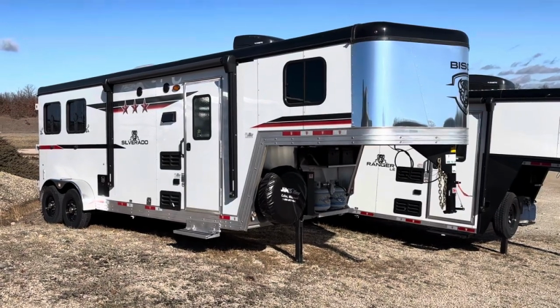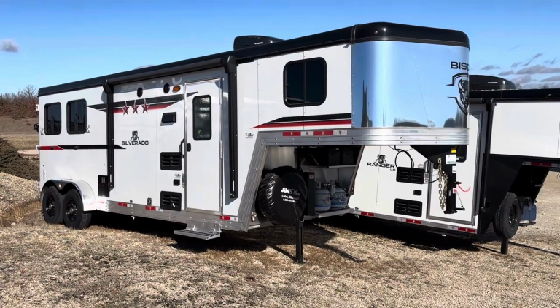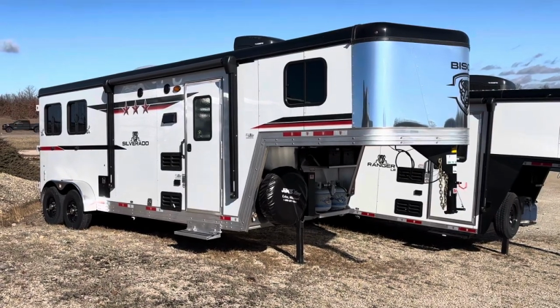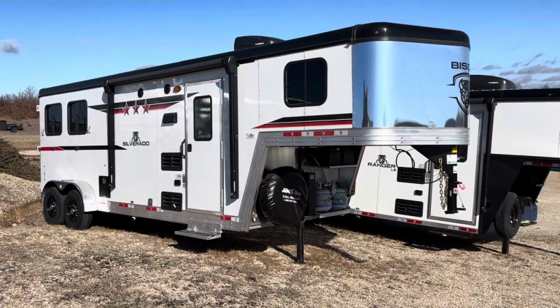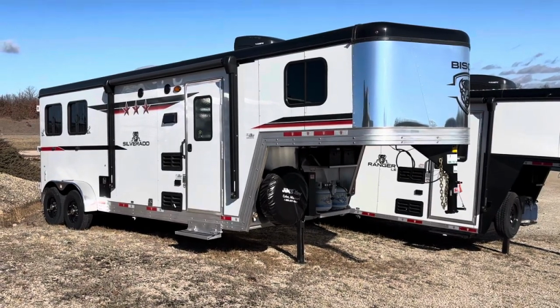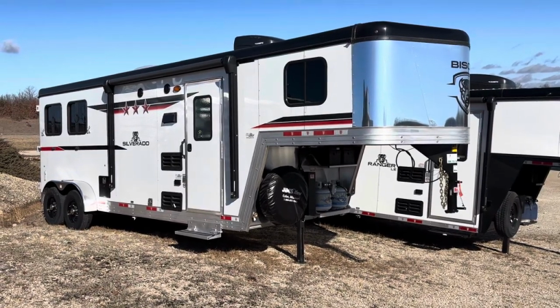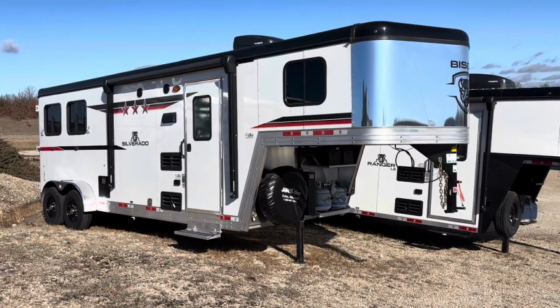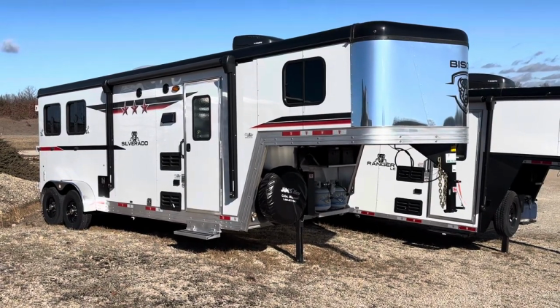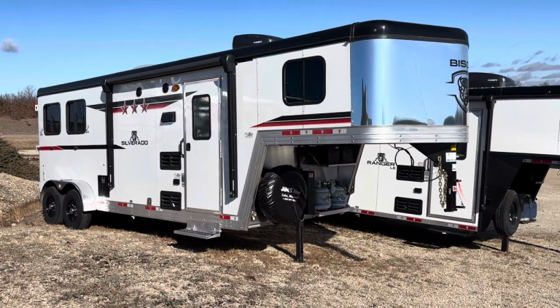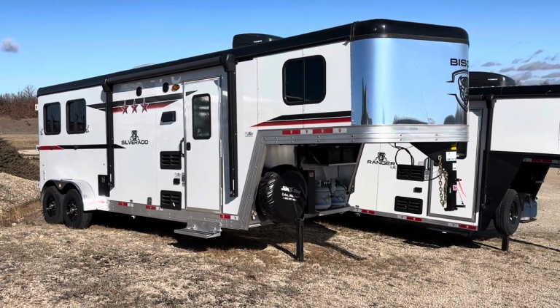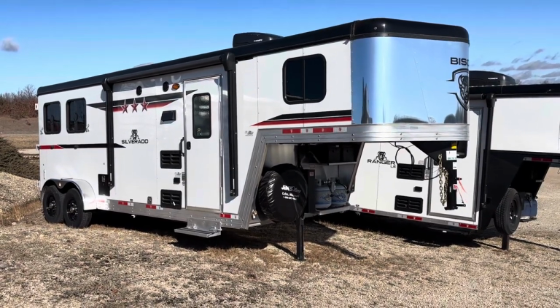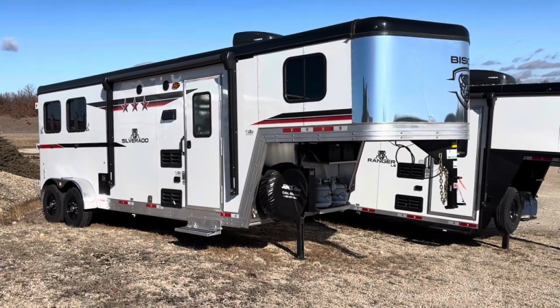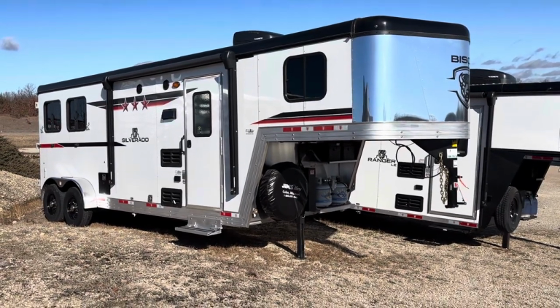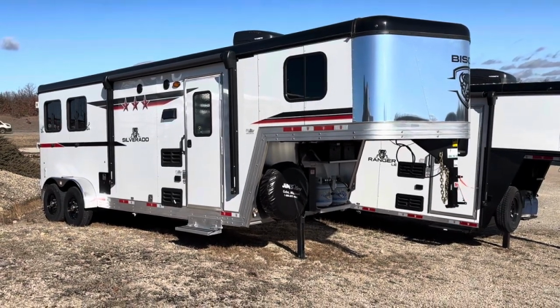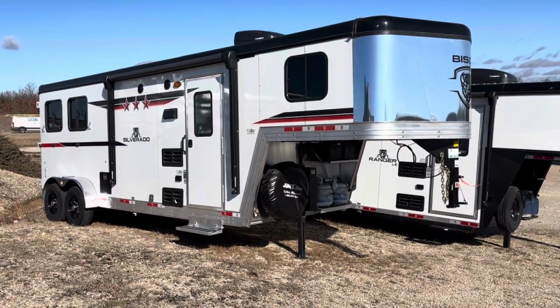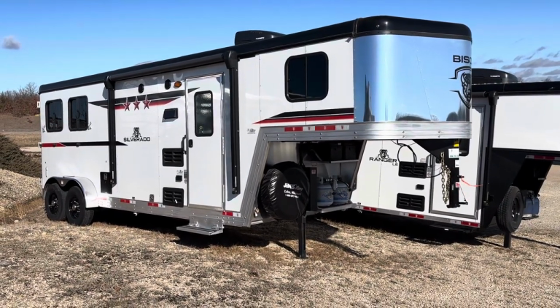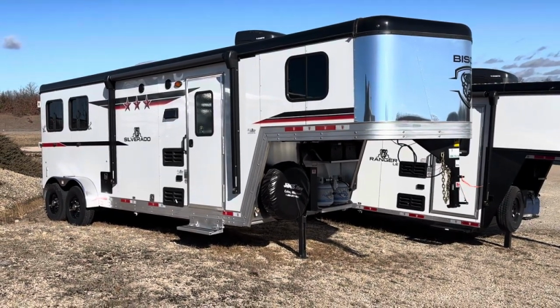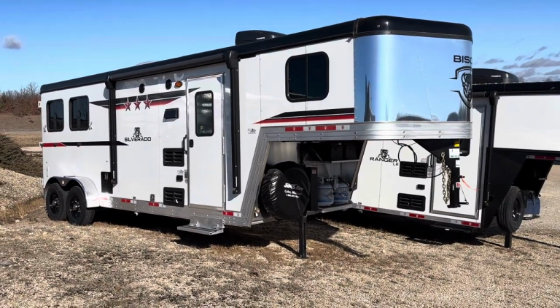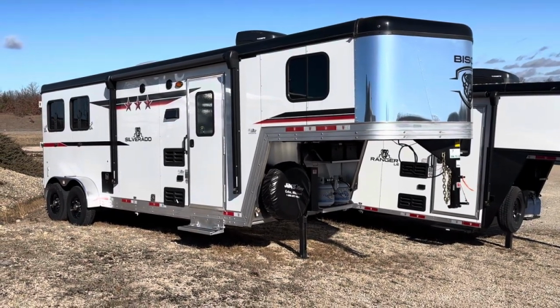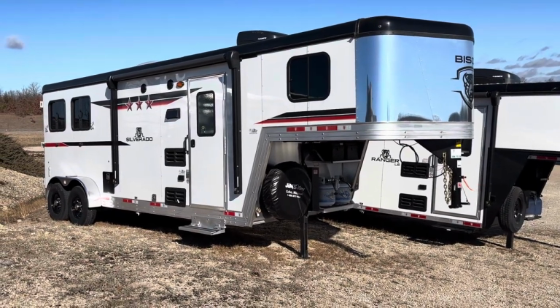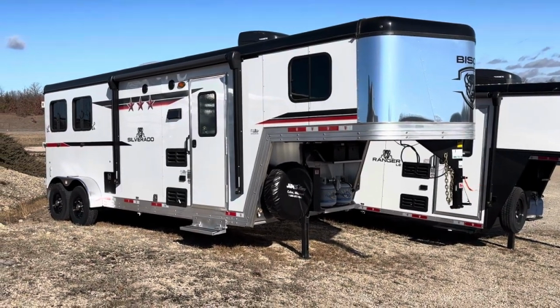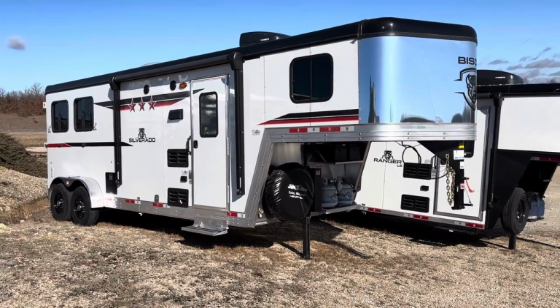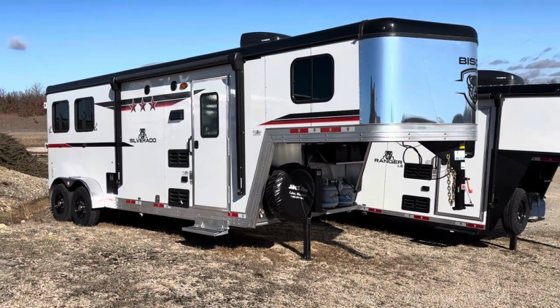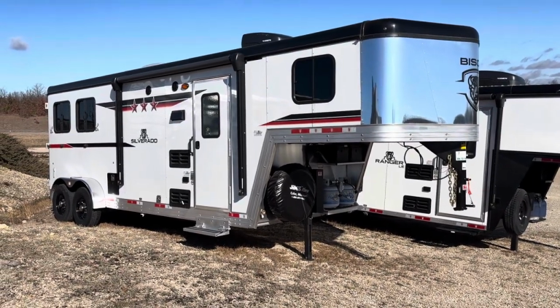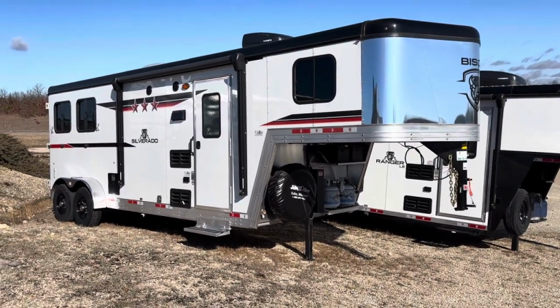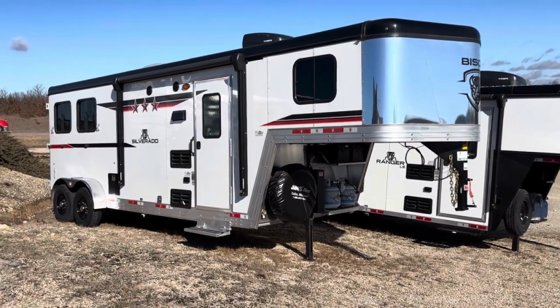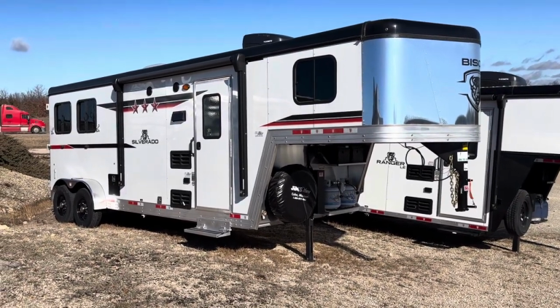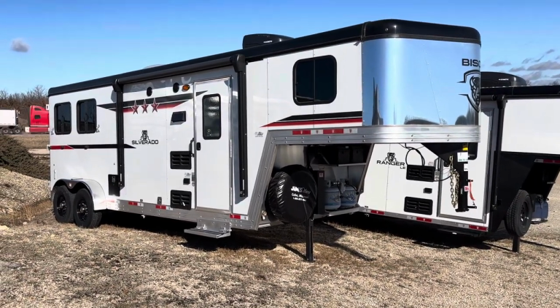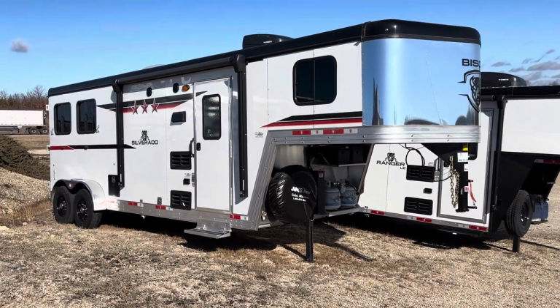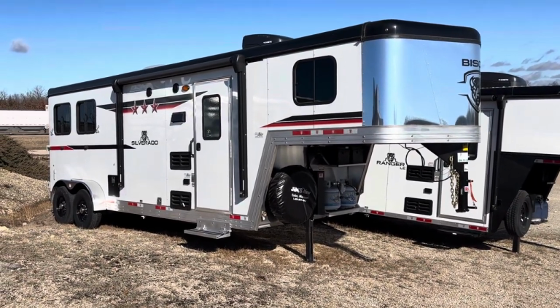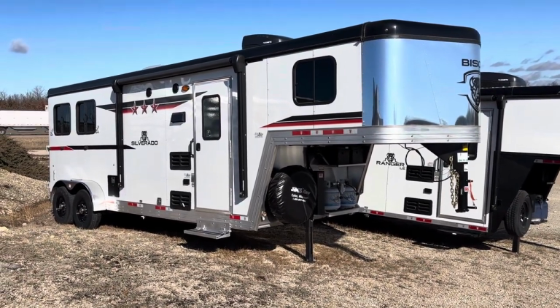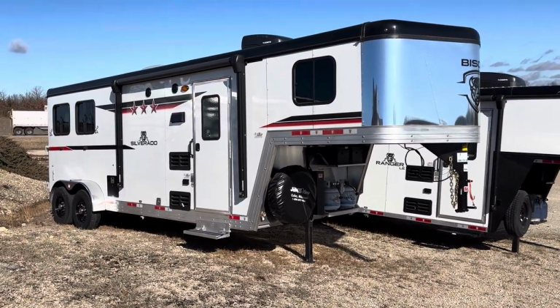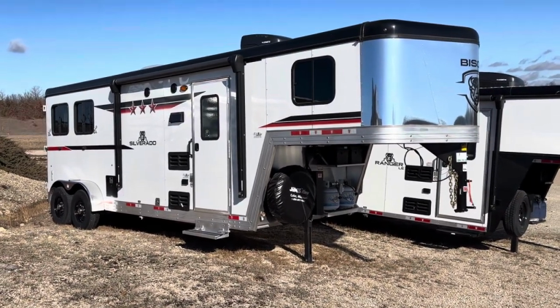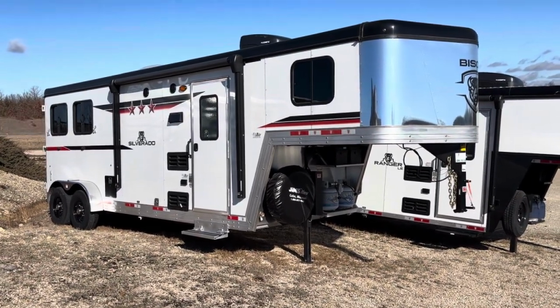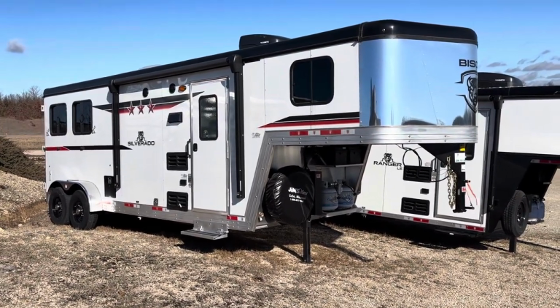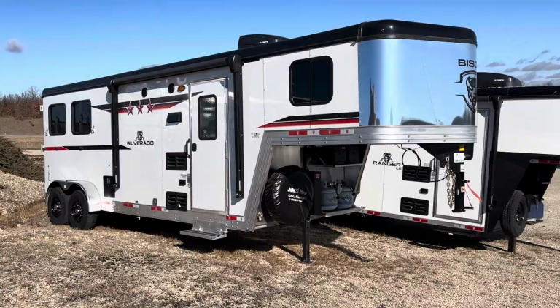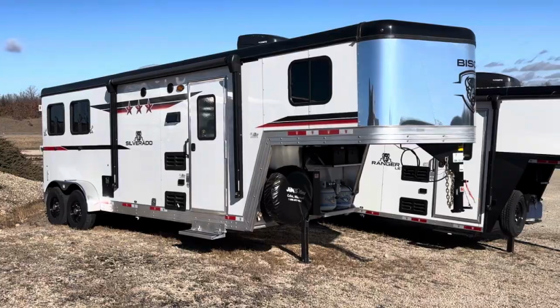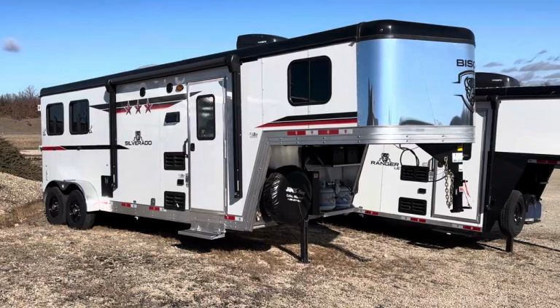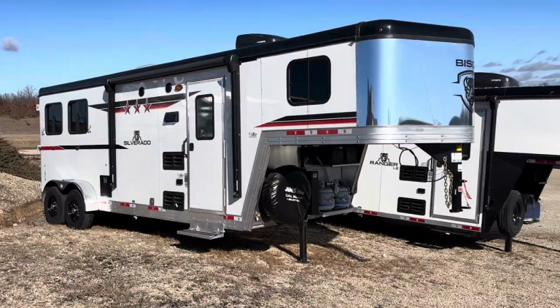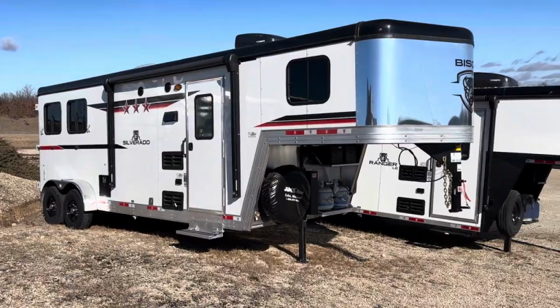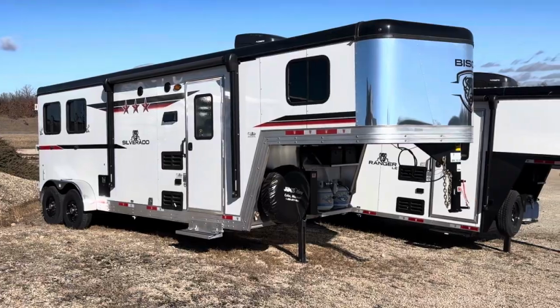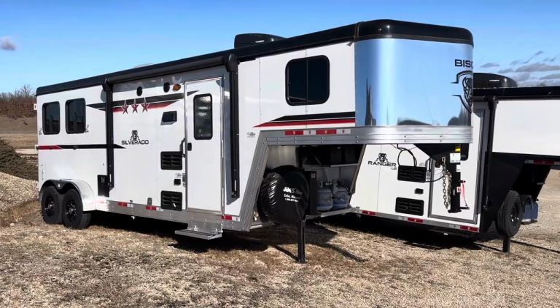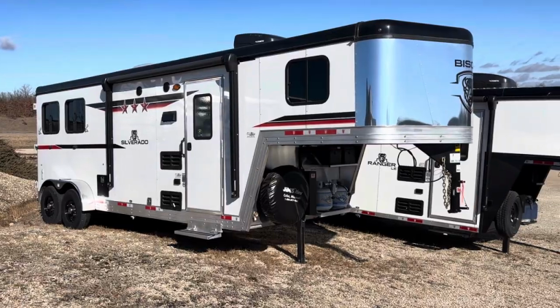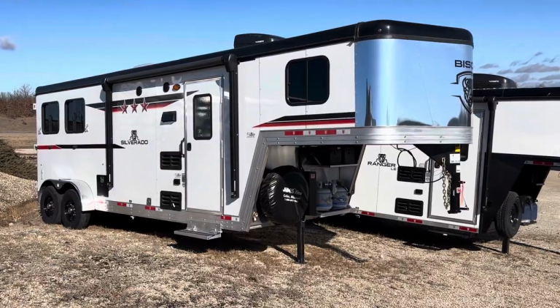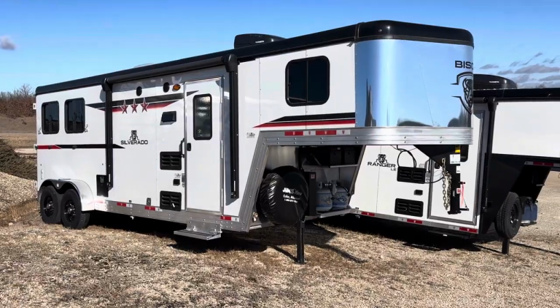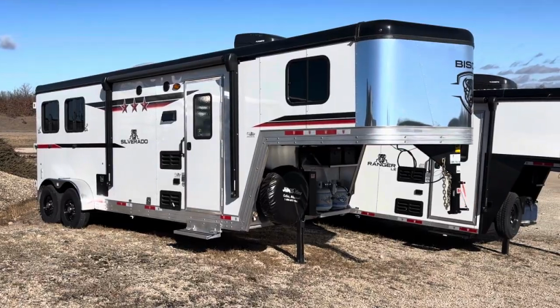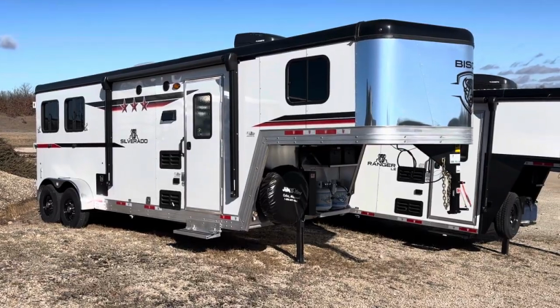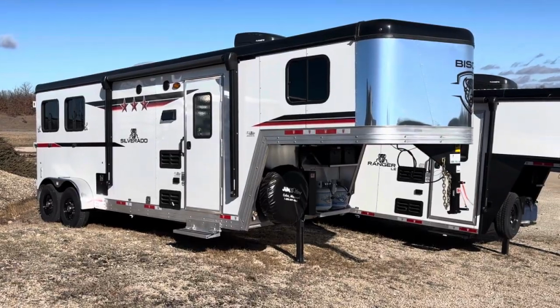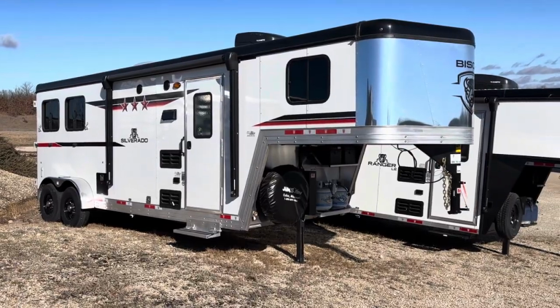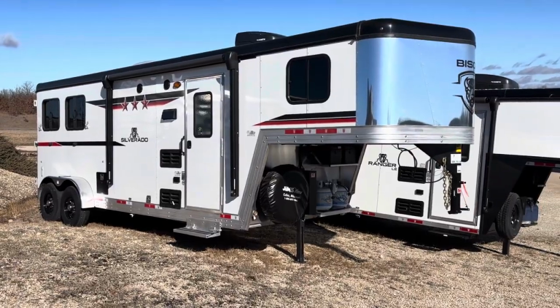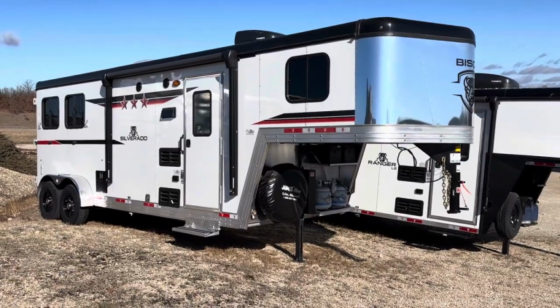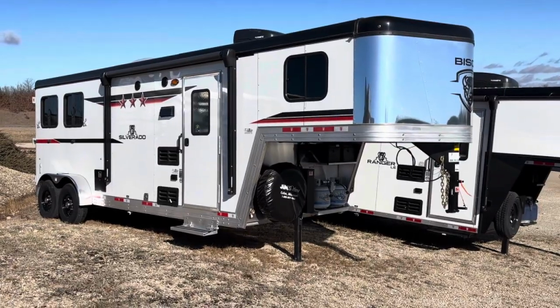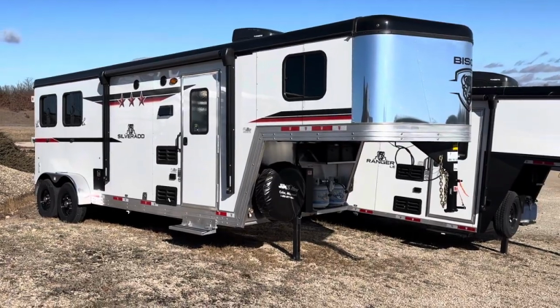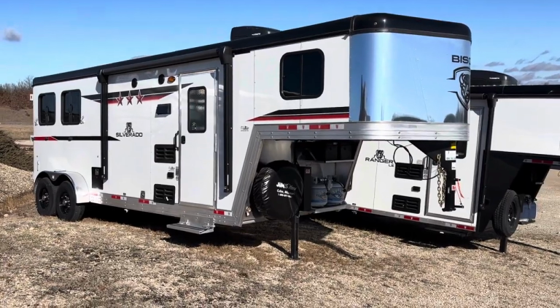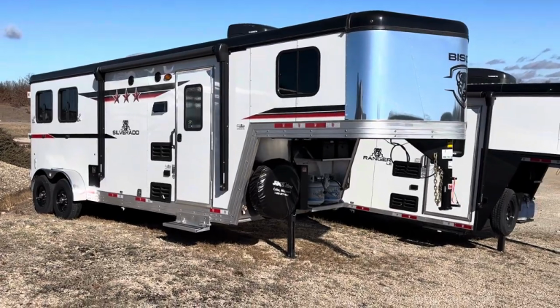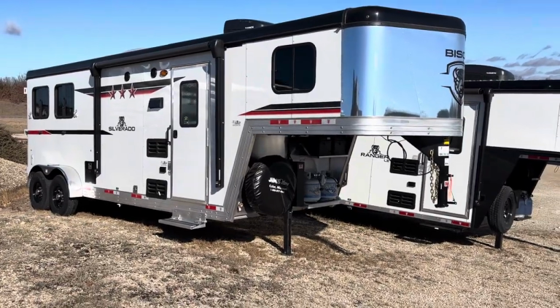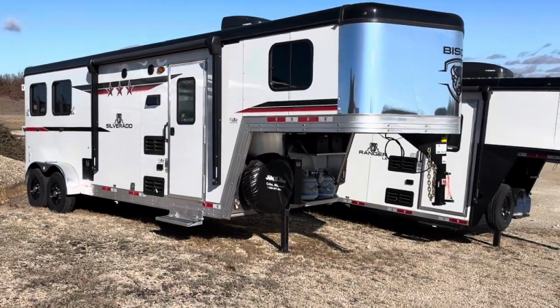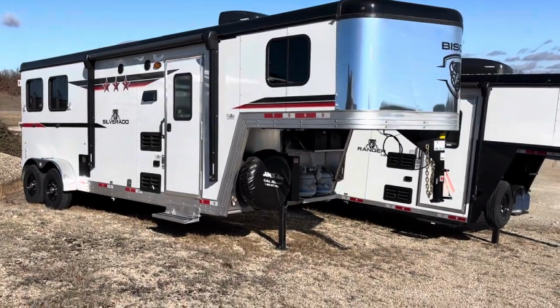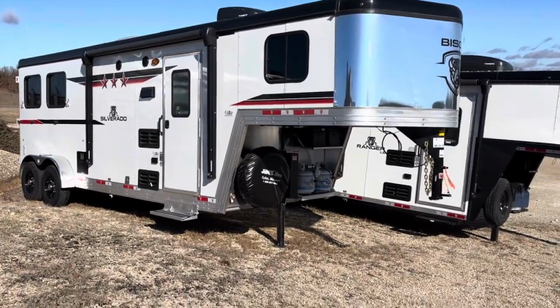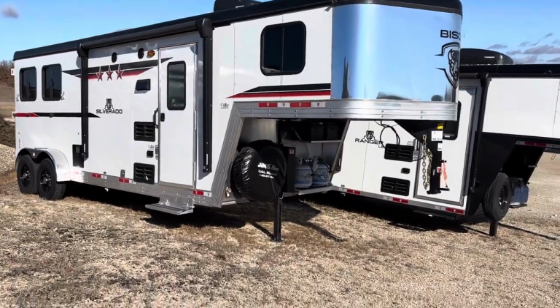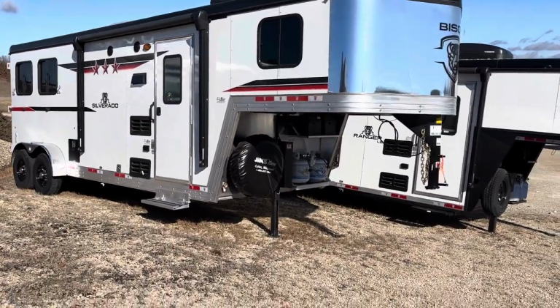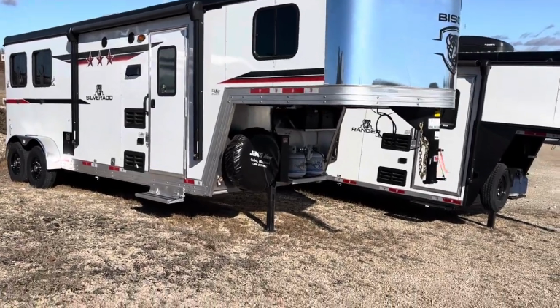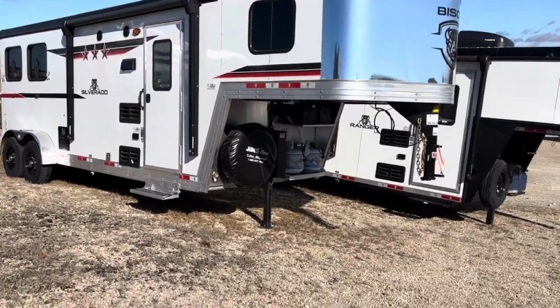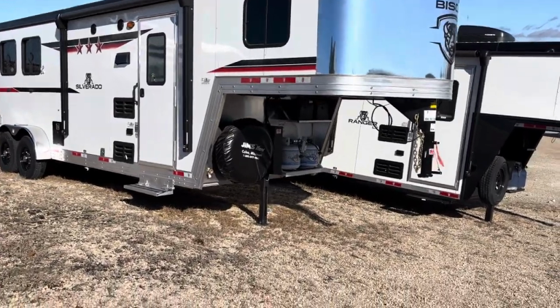Perfect for one person — go on a trail ride, barrel race, whatever. Just a really nice size, easy to get around and pull.